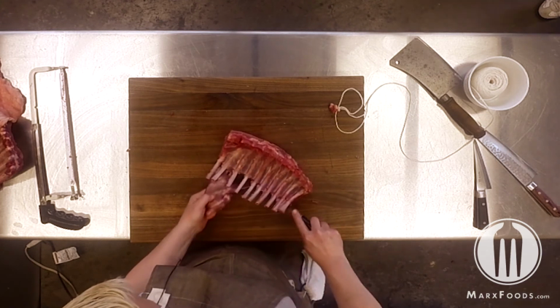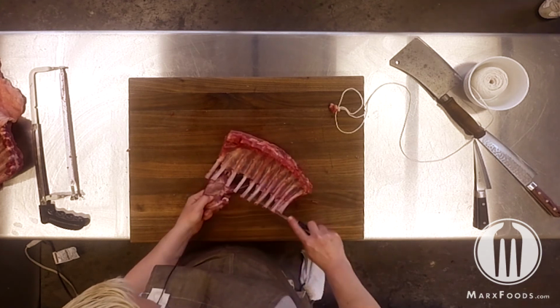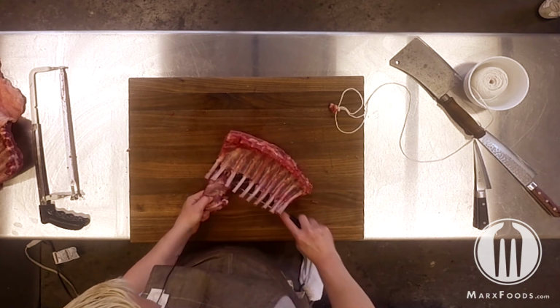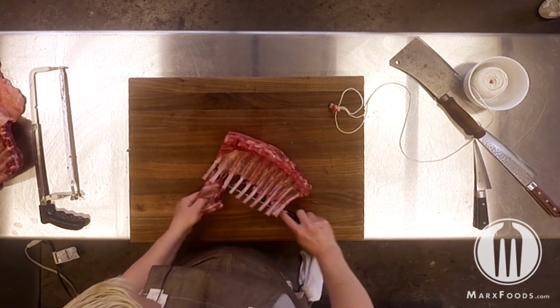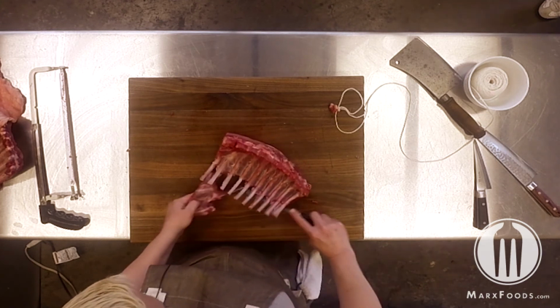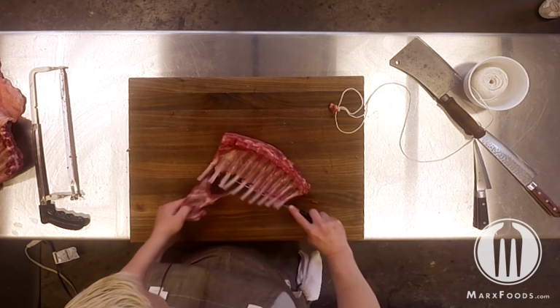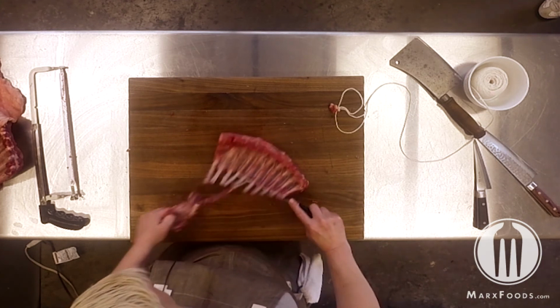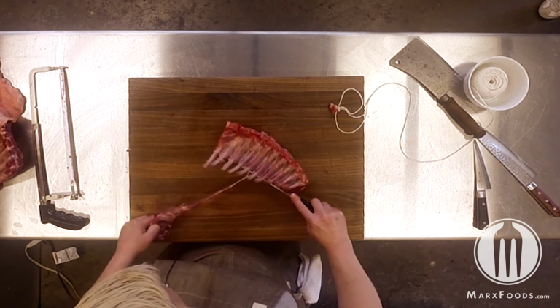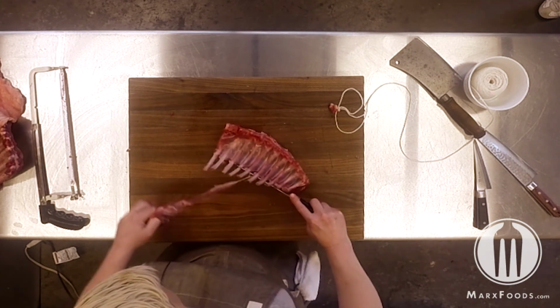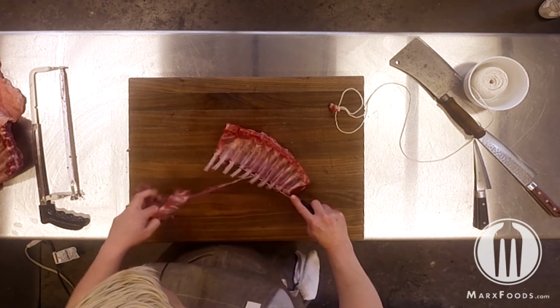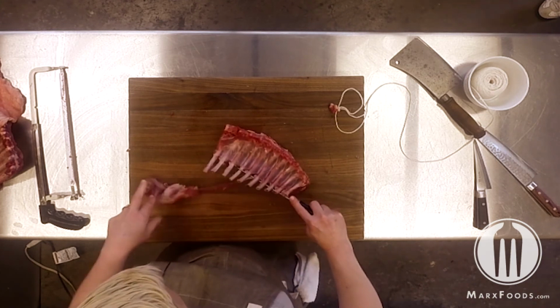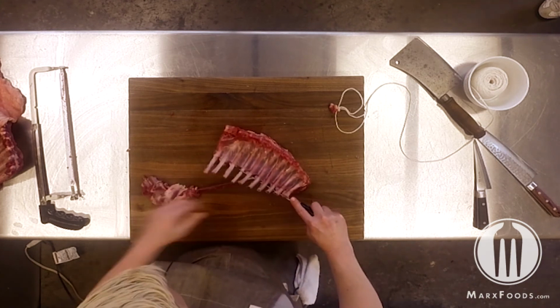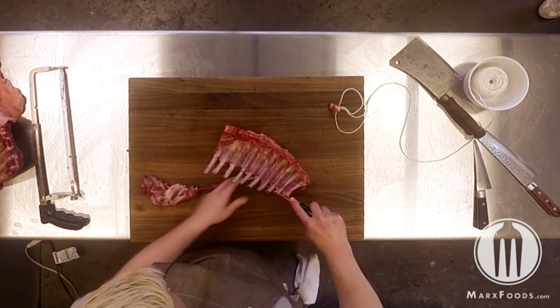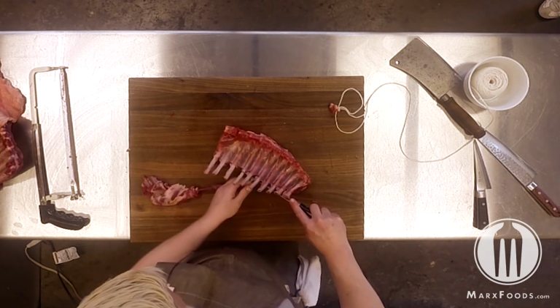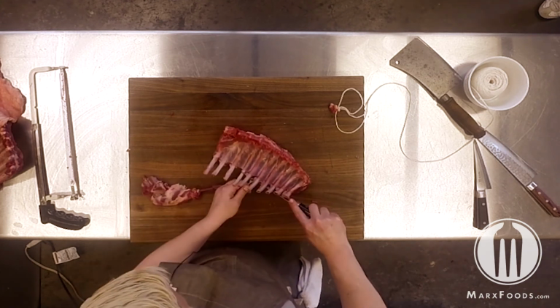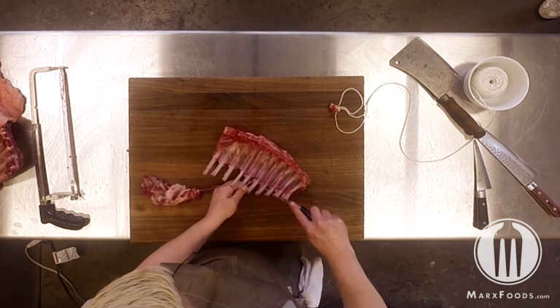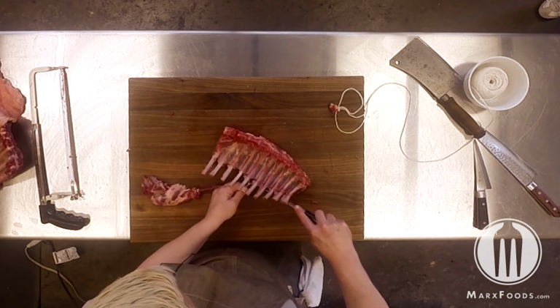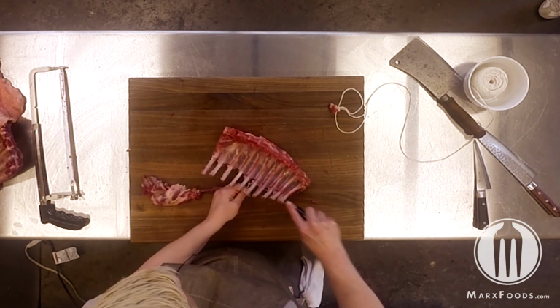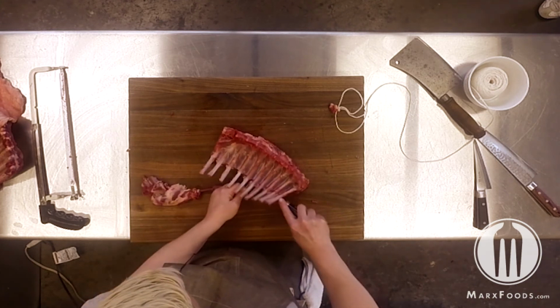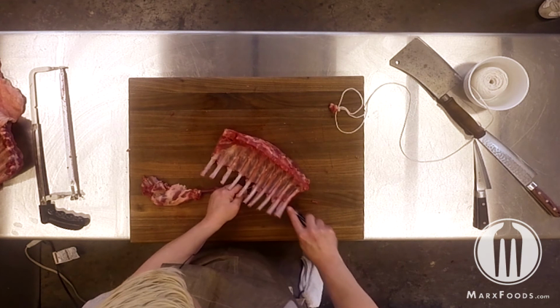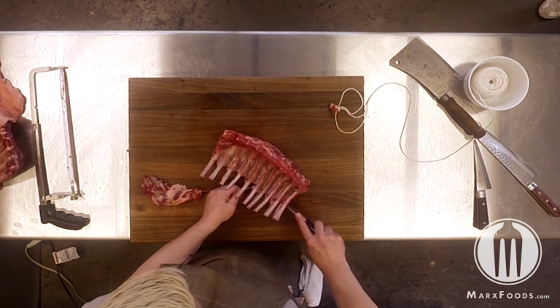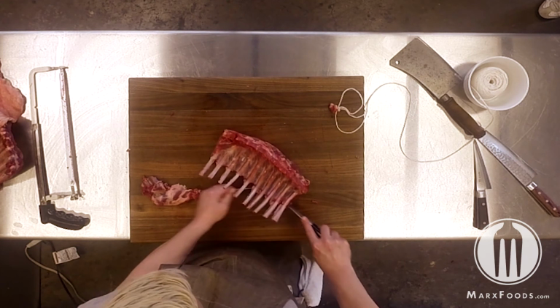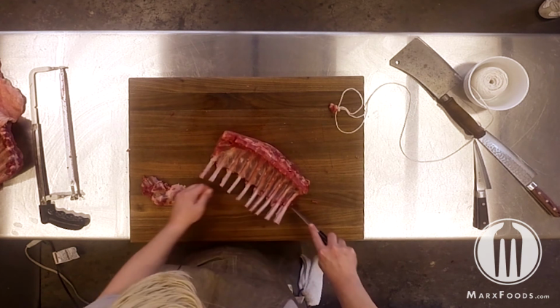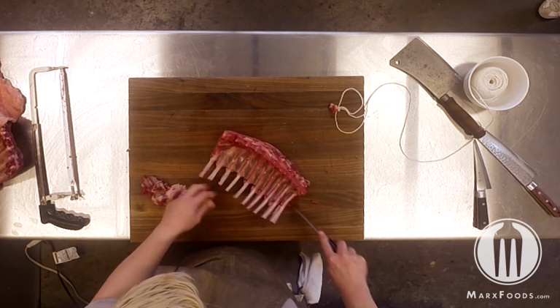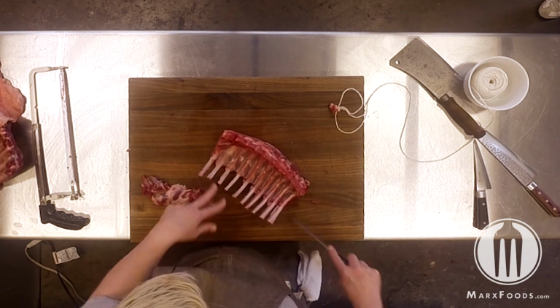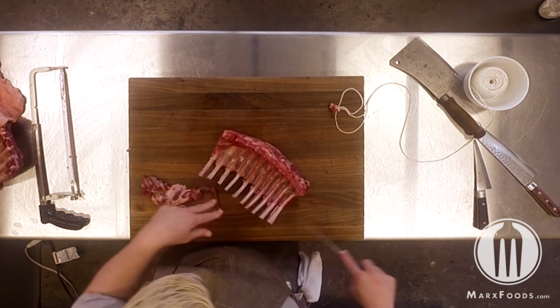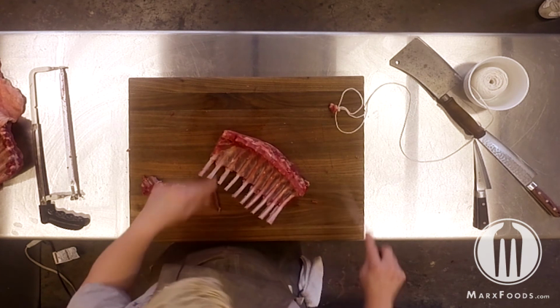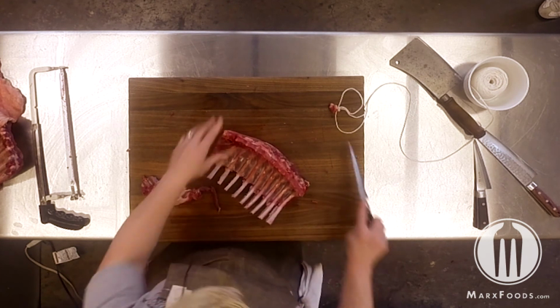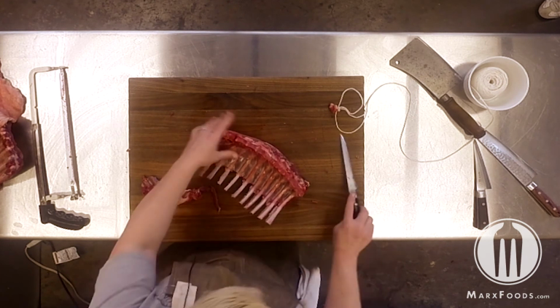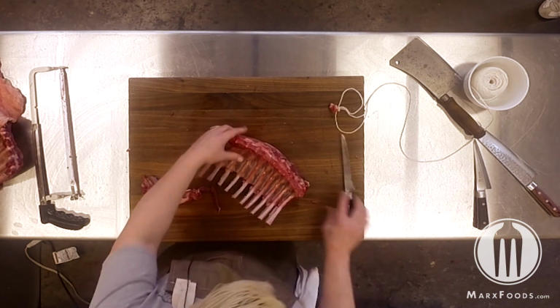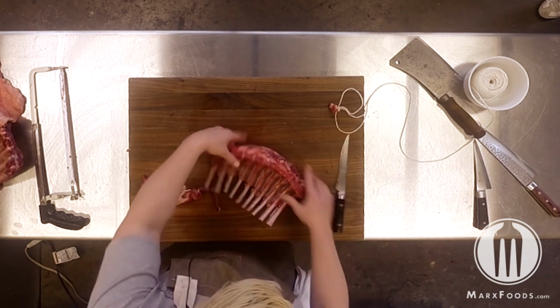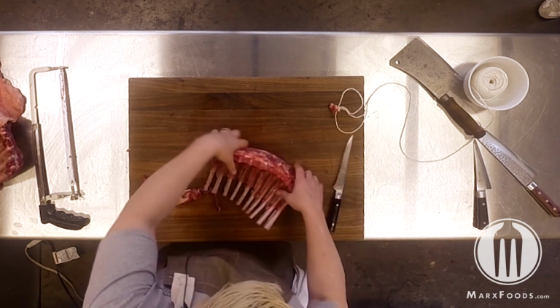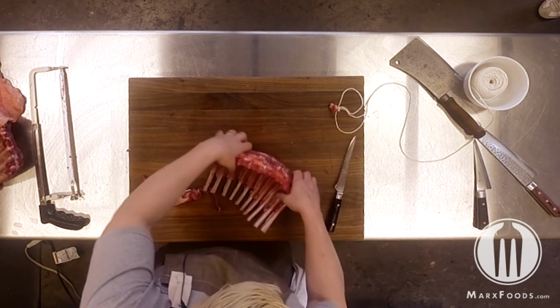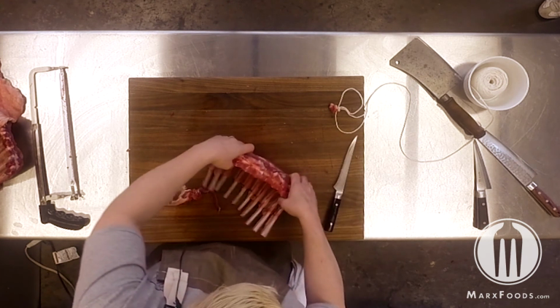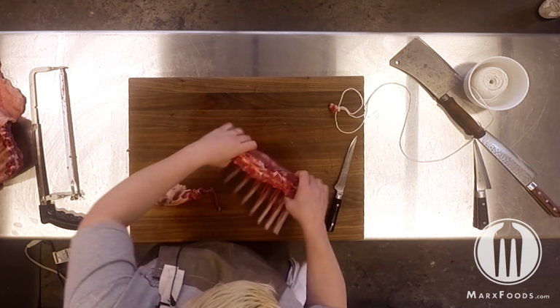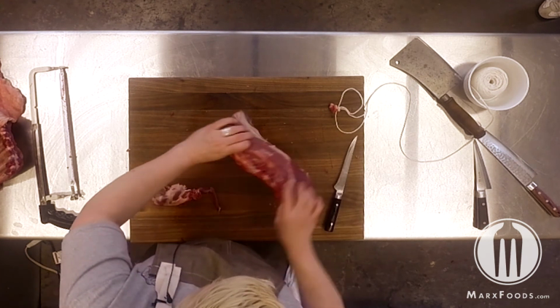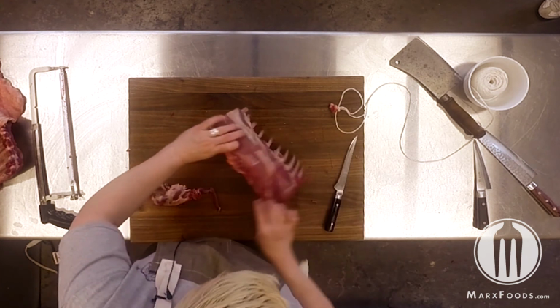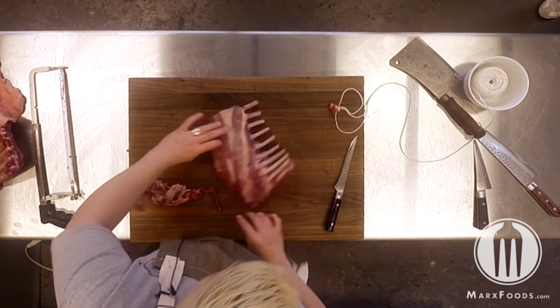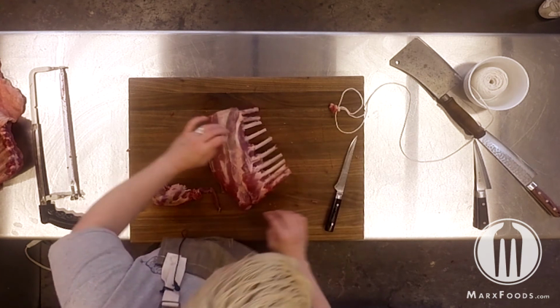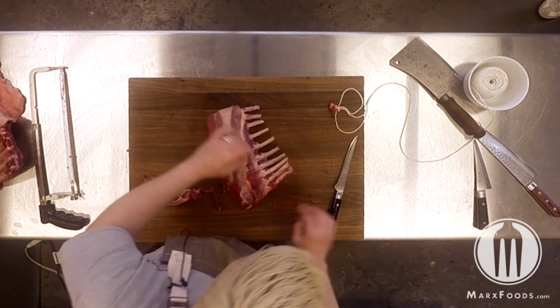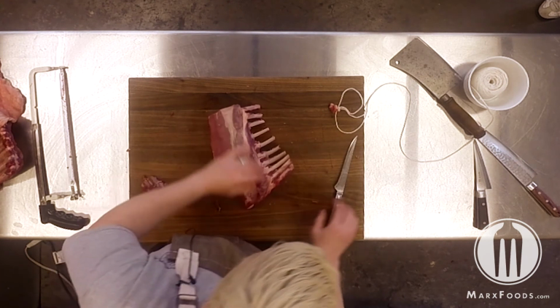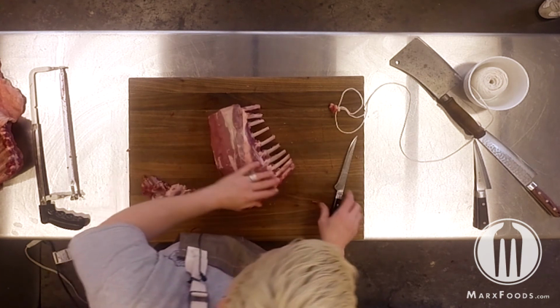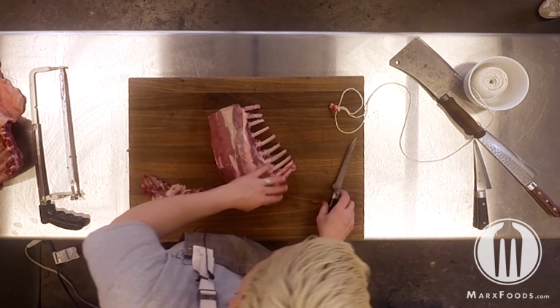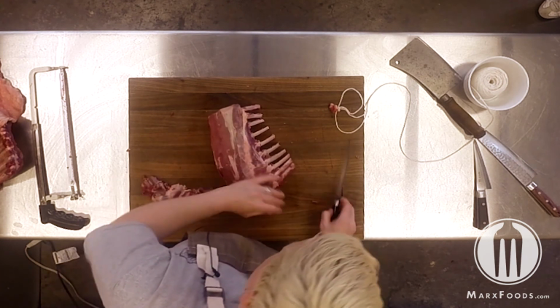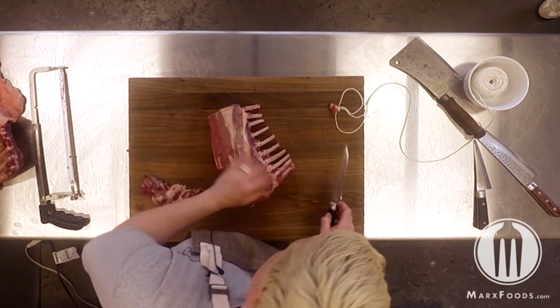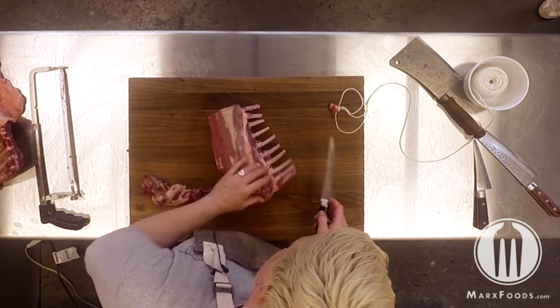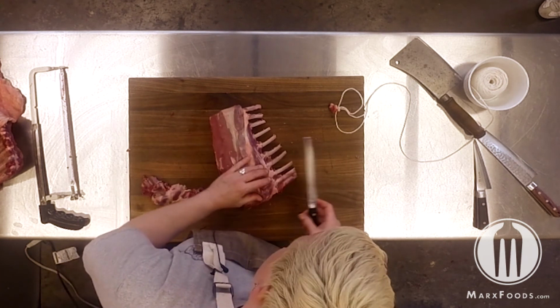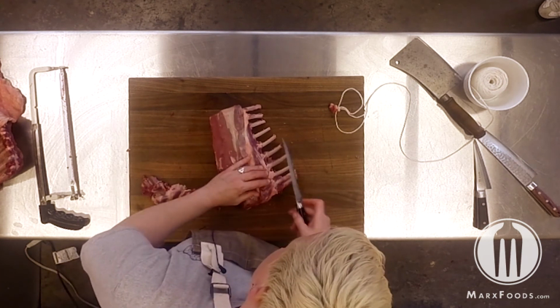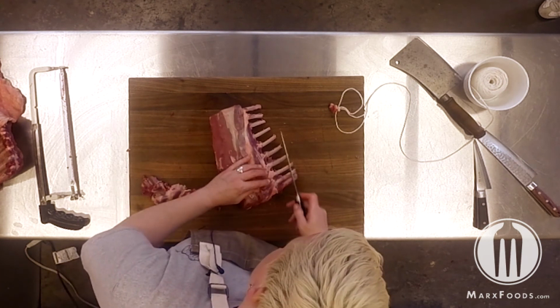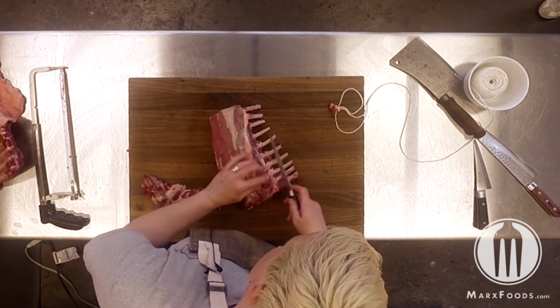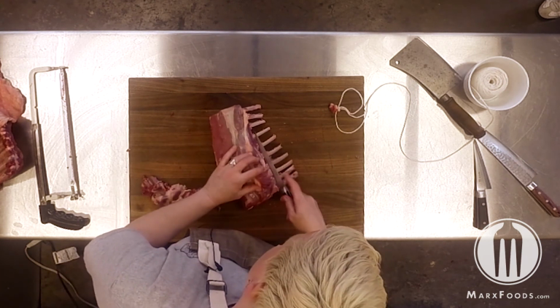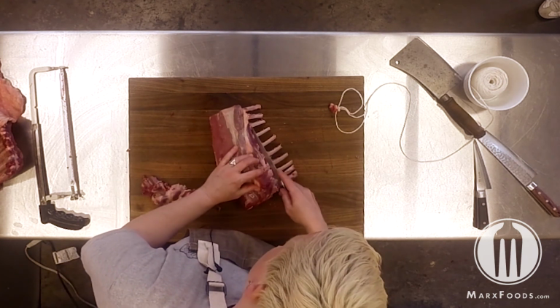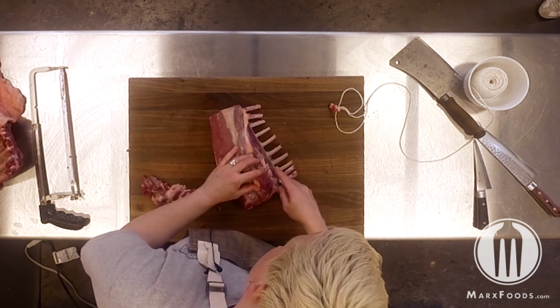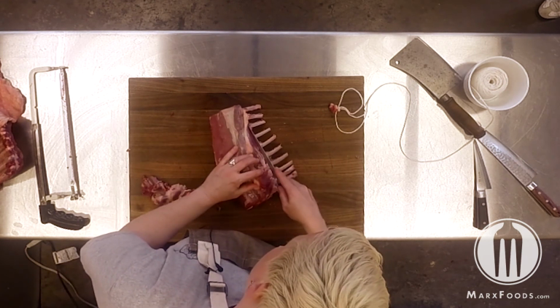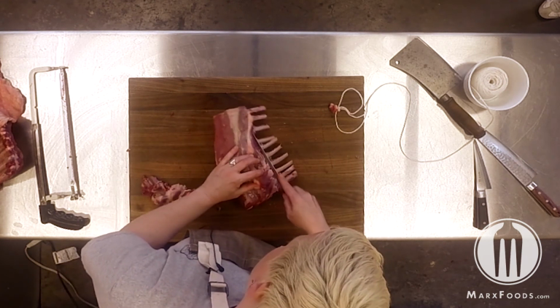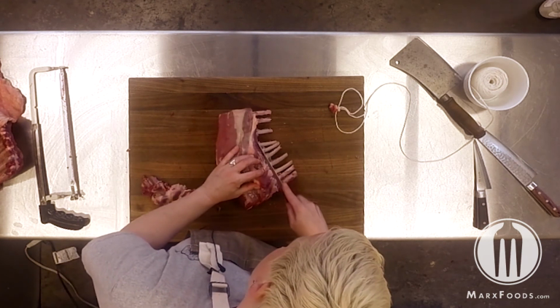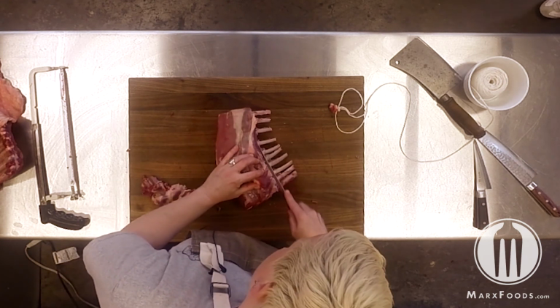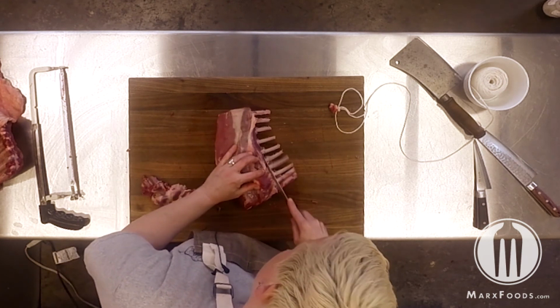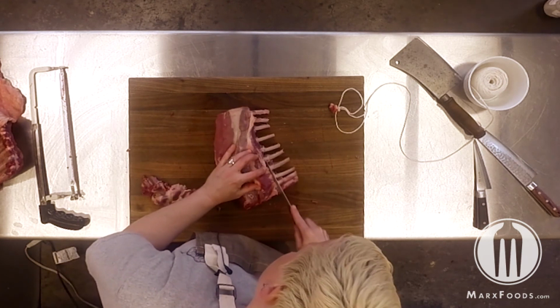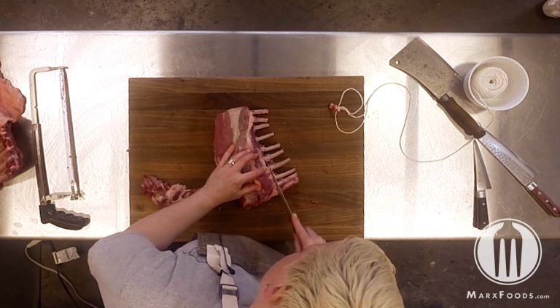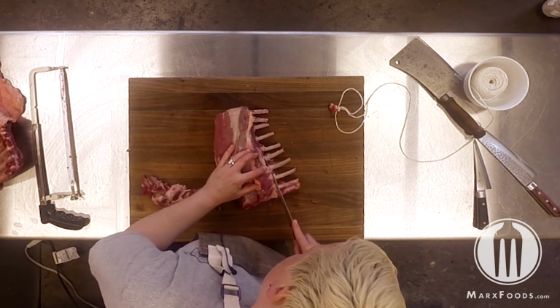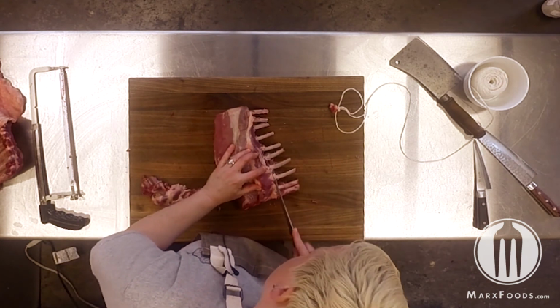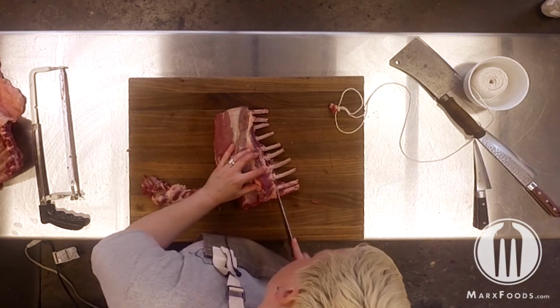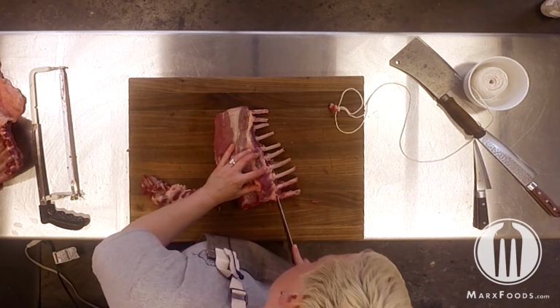You can grind this down for any number of ground meats, or cook it up as boneless rib meat.